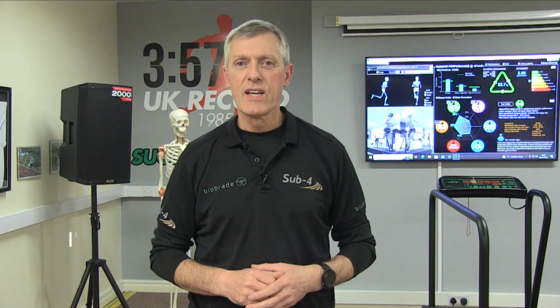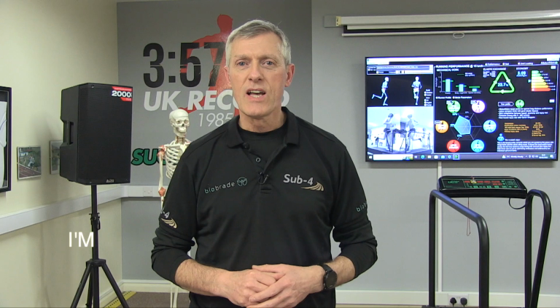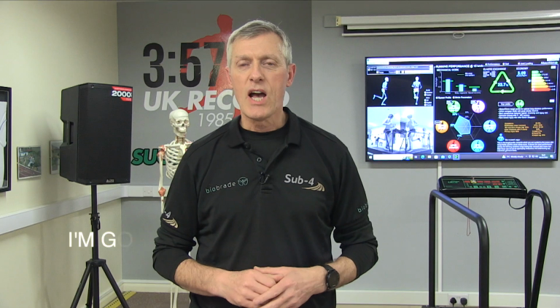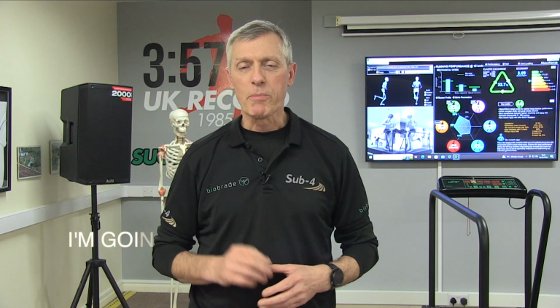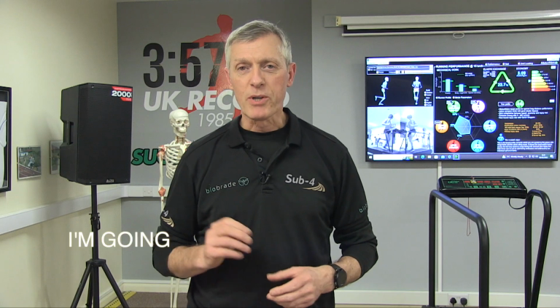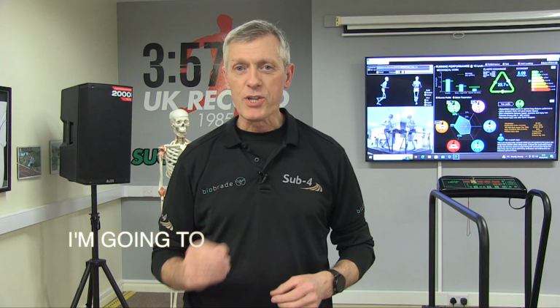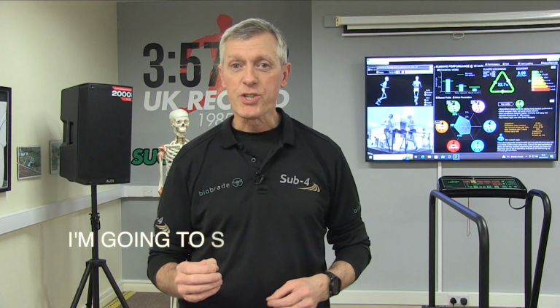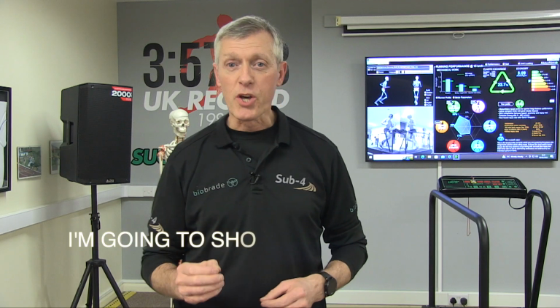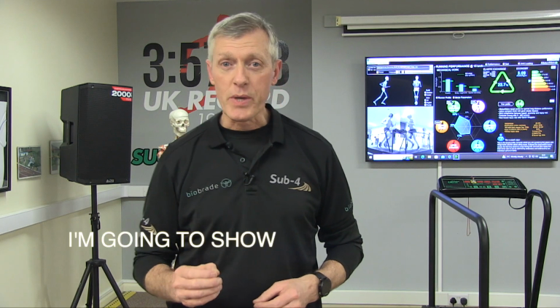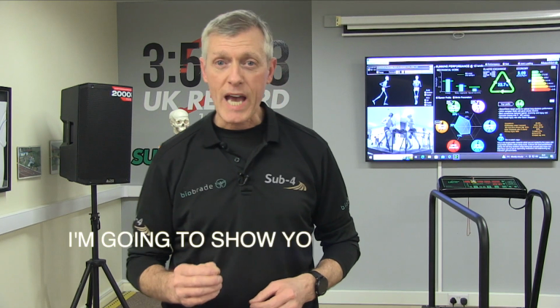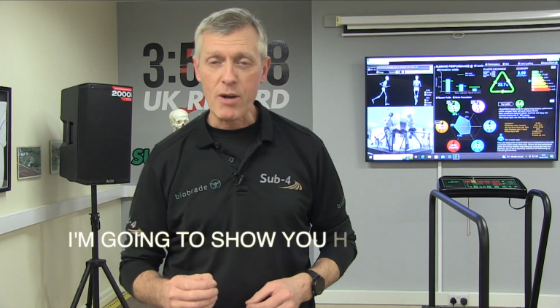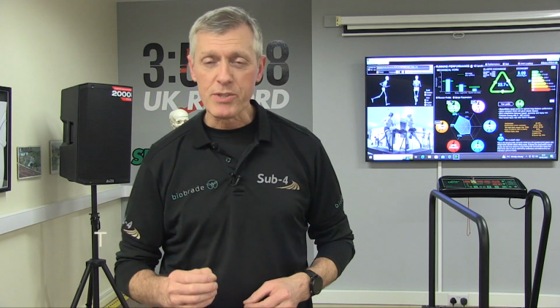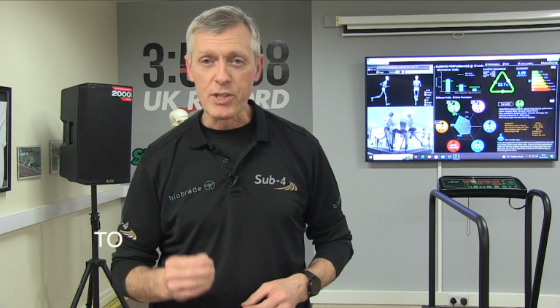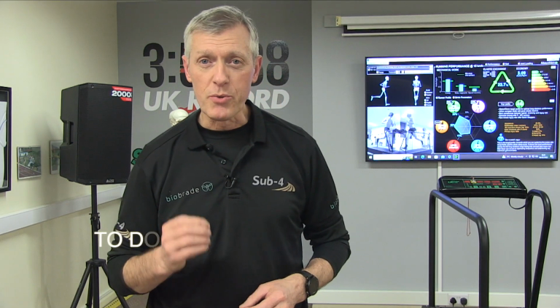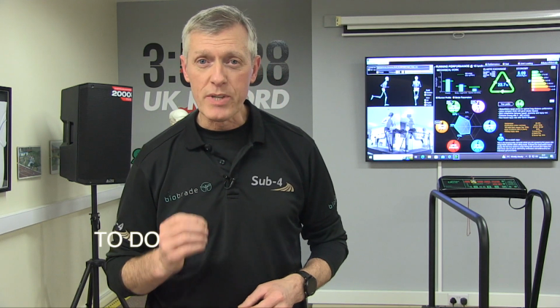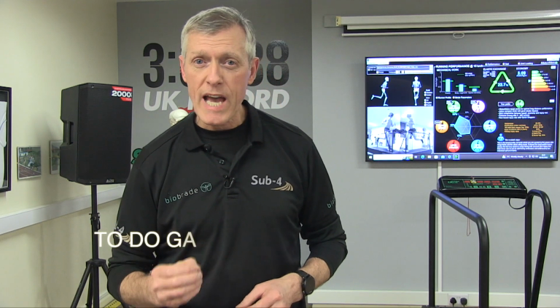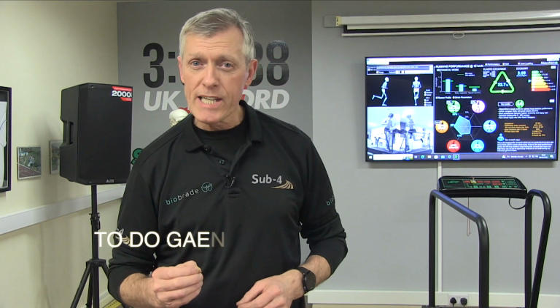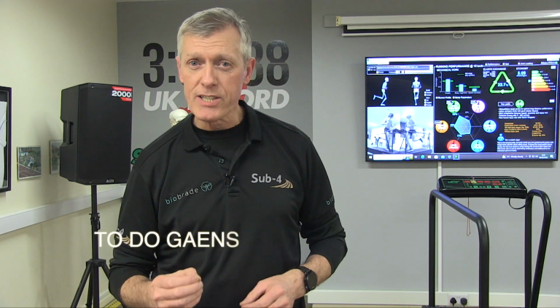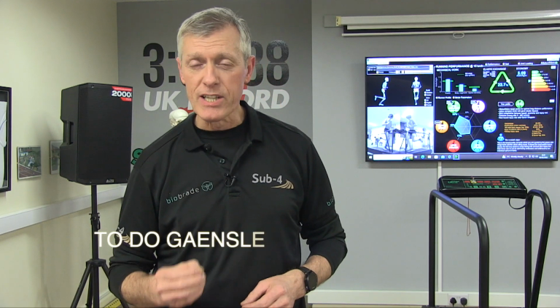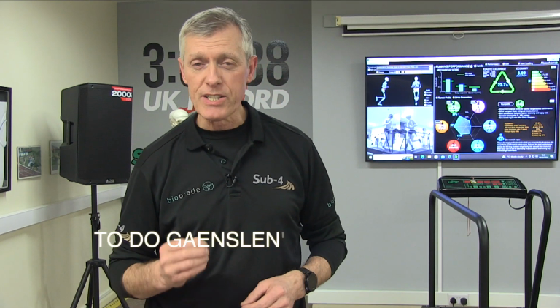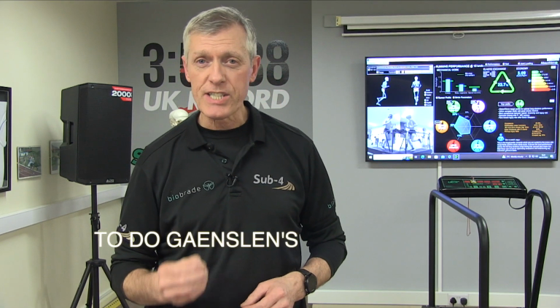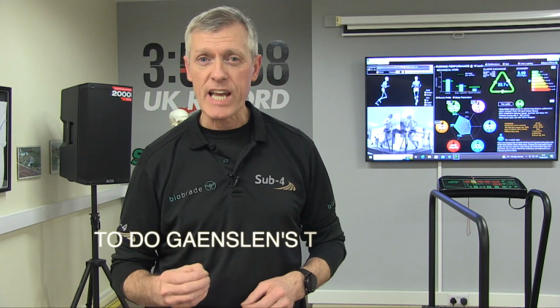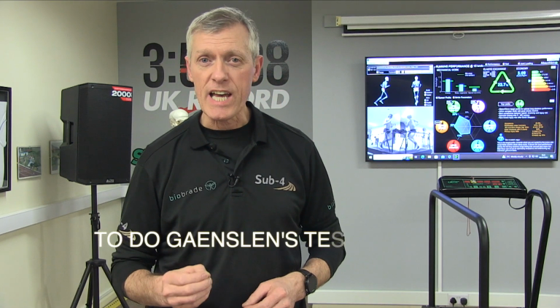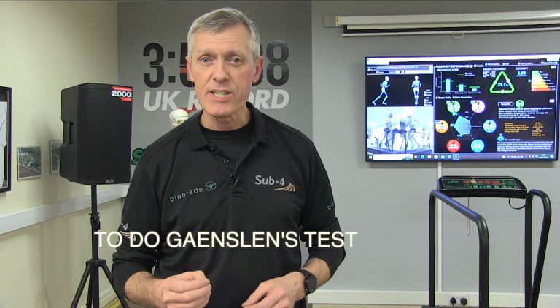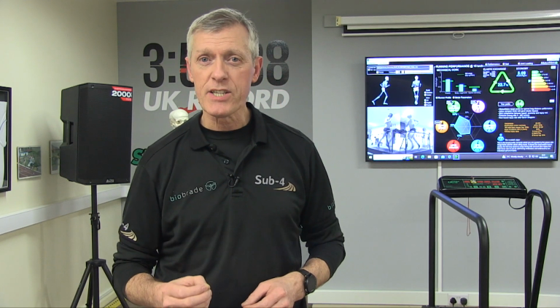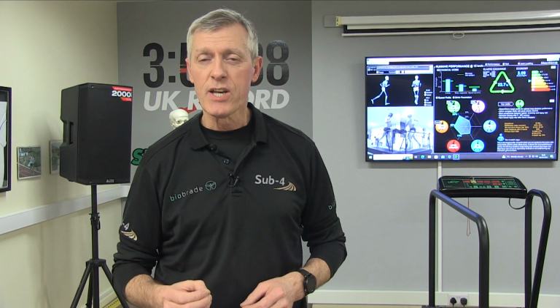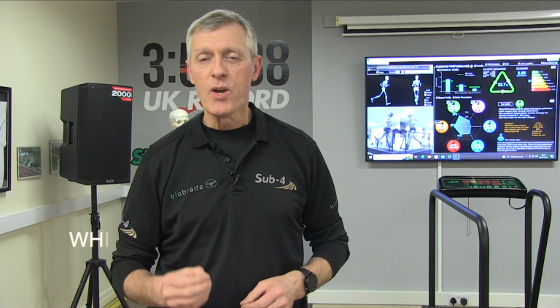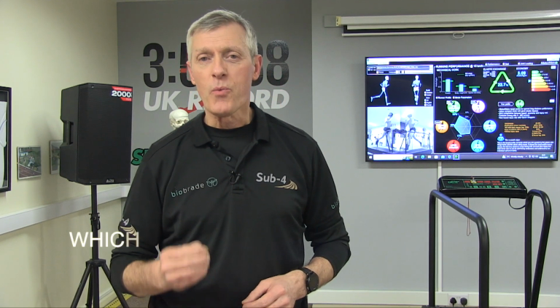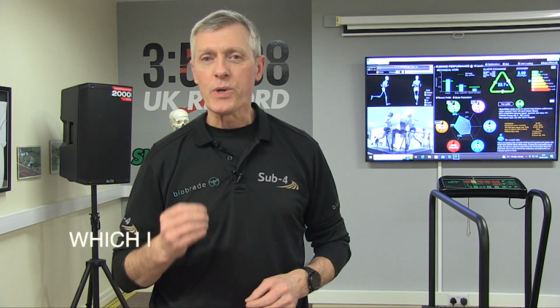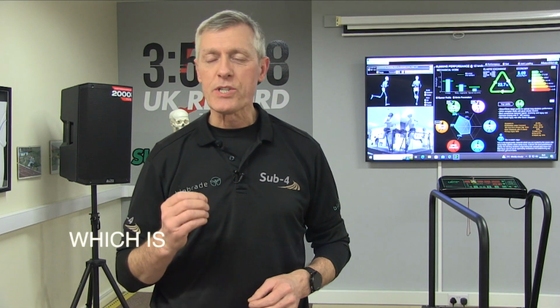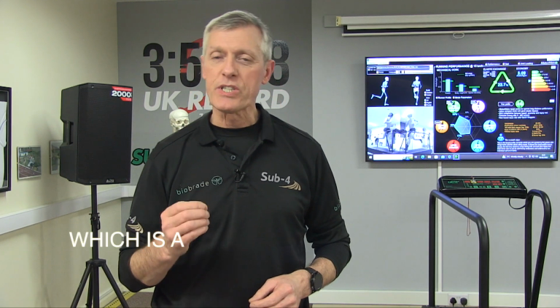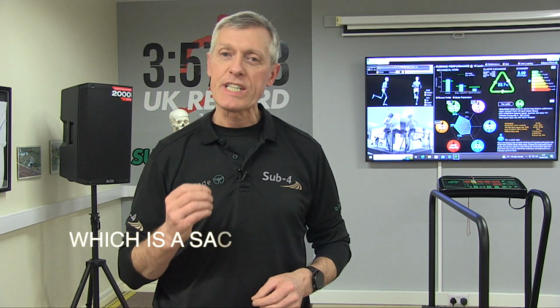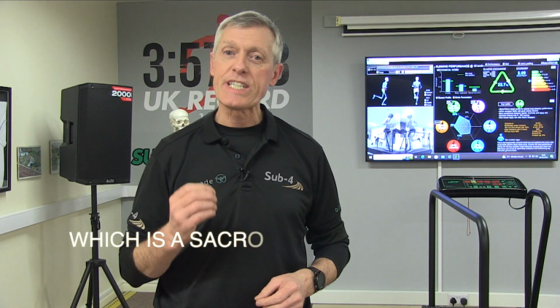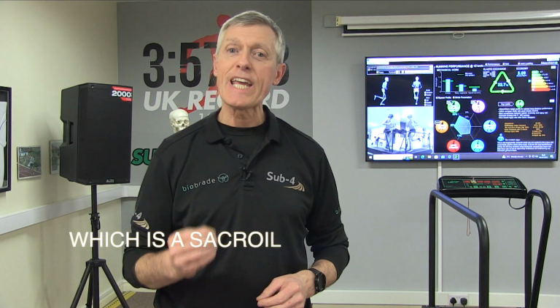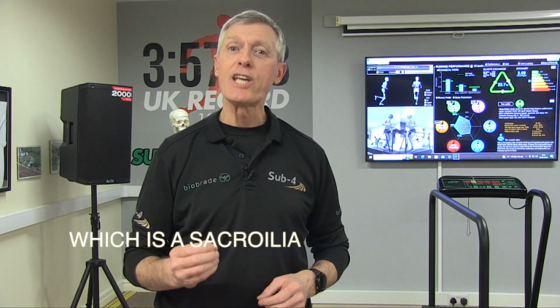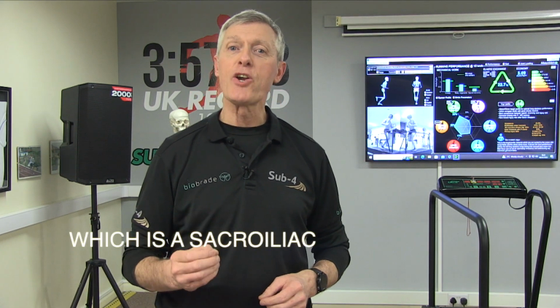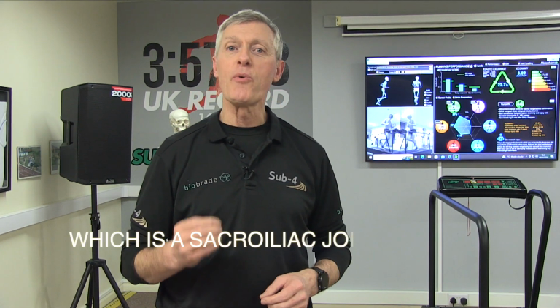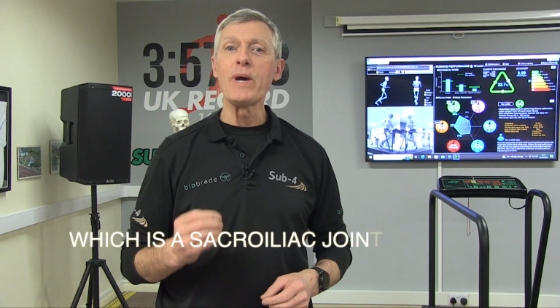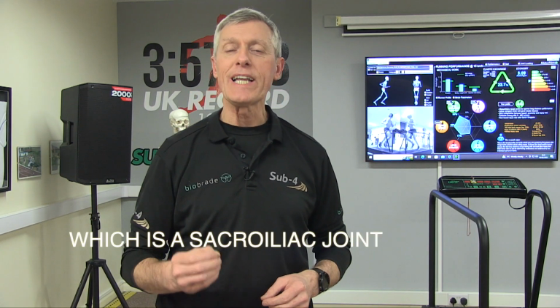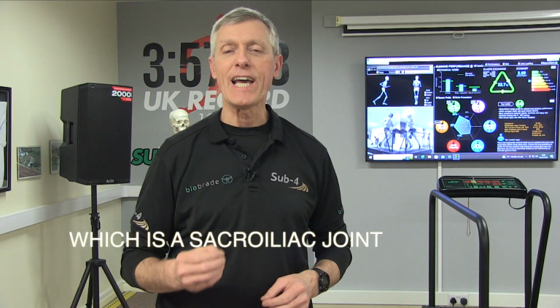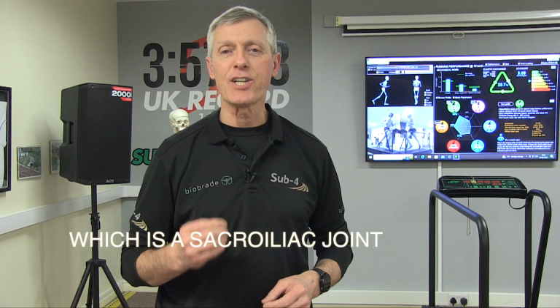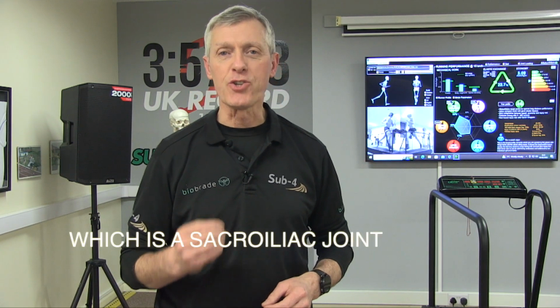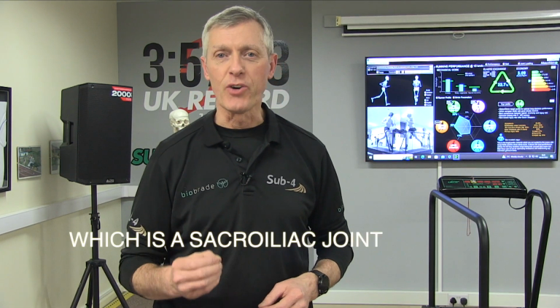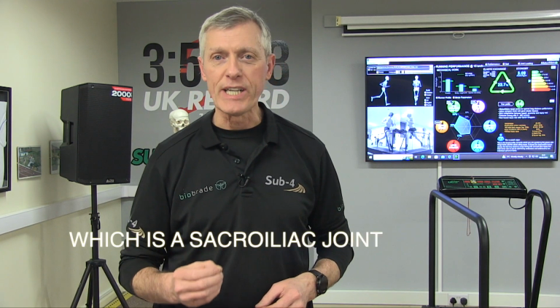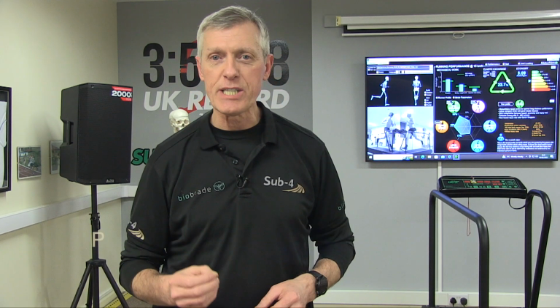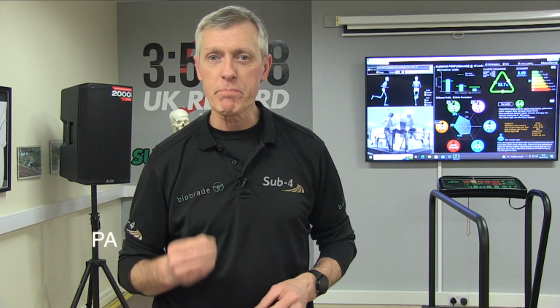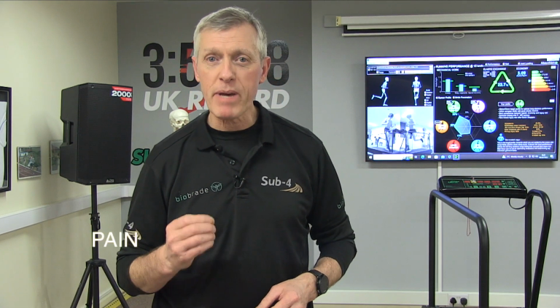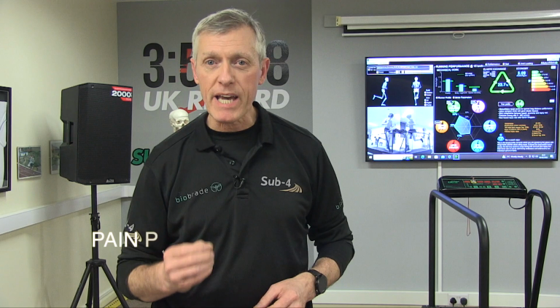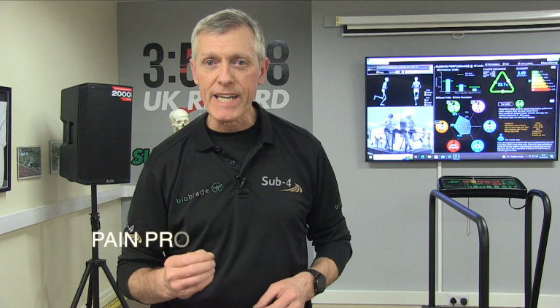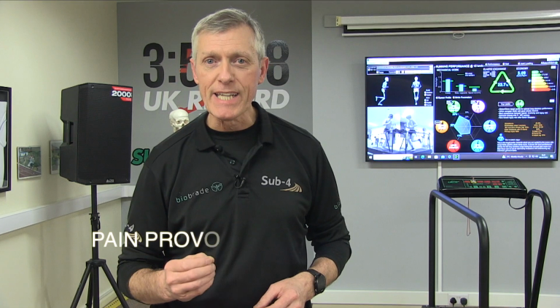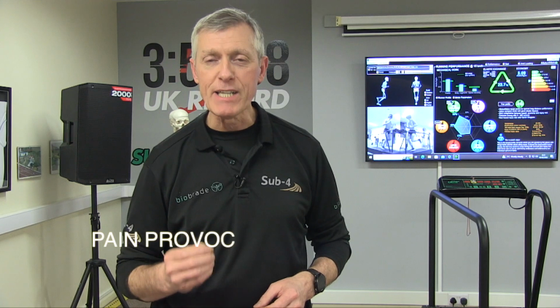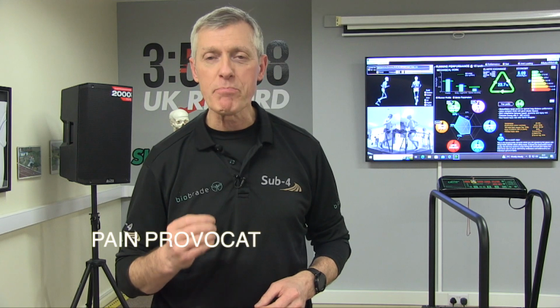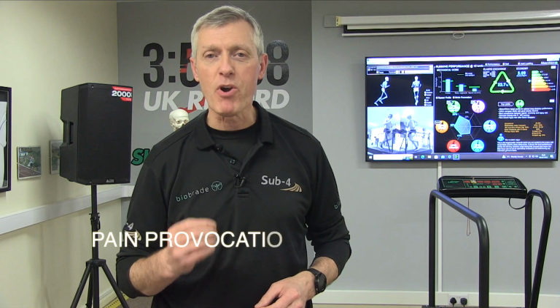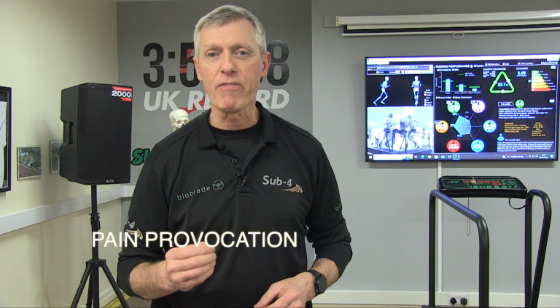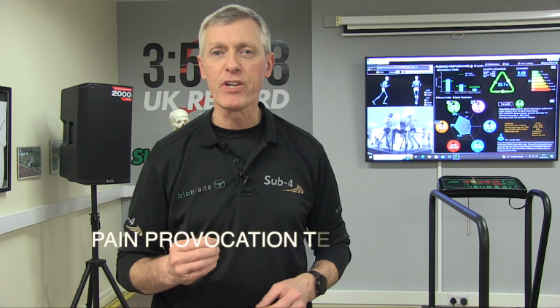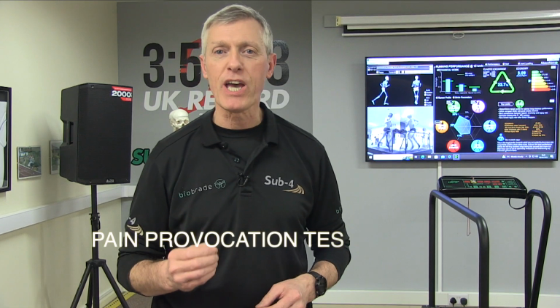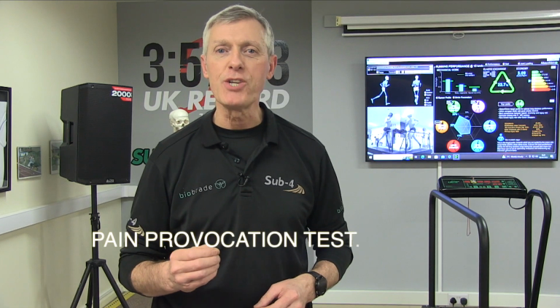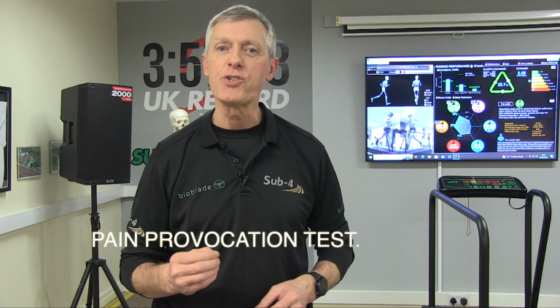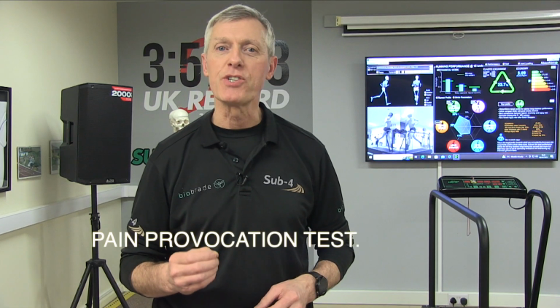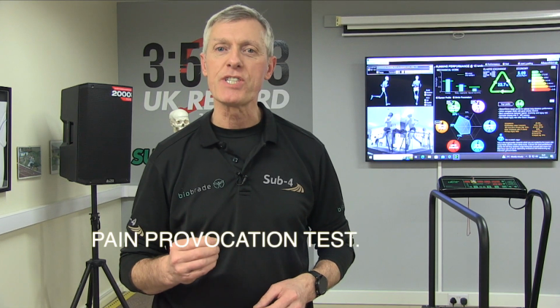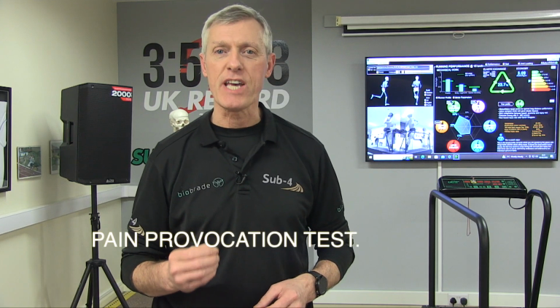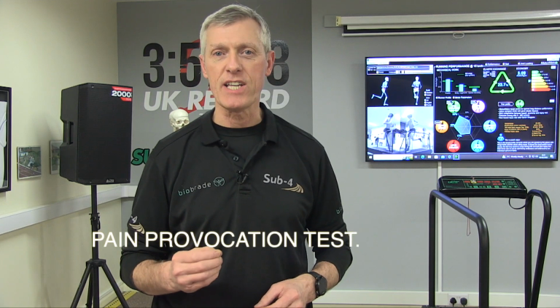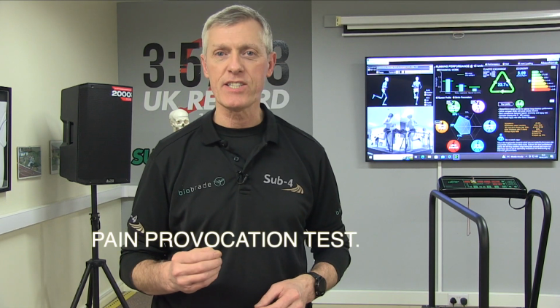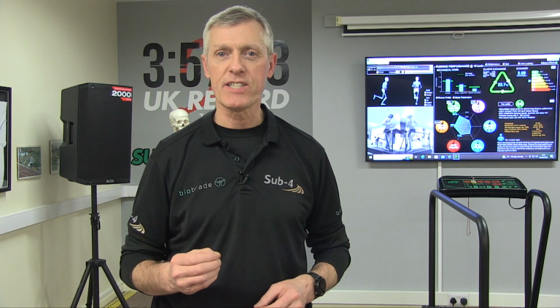I'm going to show you how to do Gainslin's test, which is a sacroiliac joint pain provocation test.